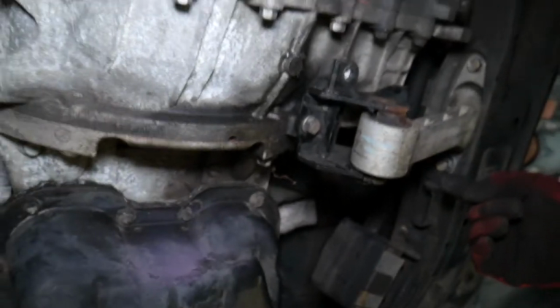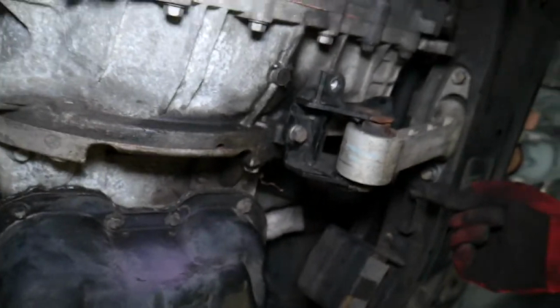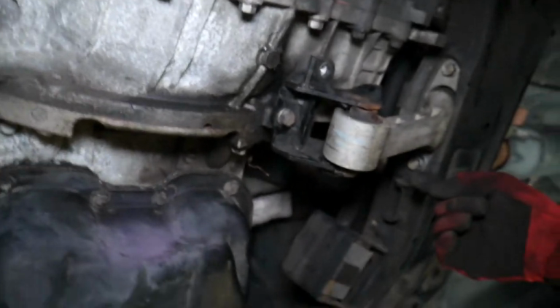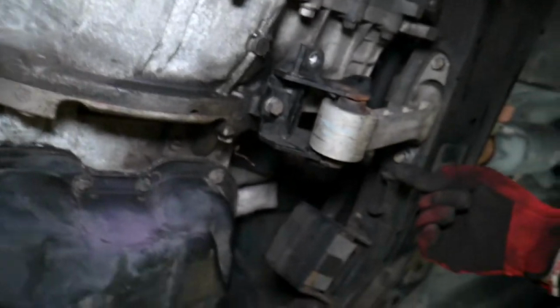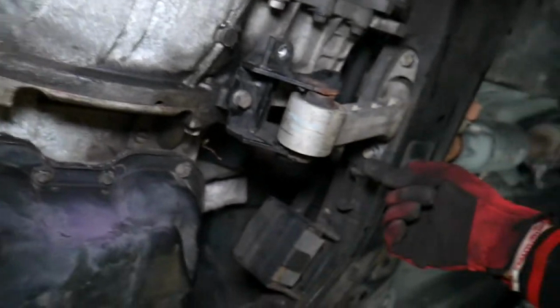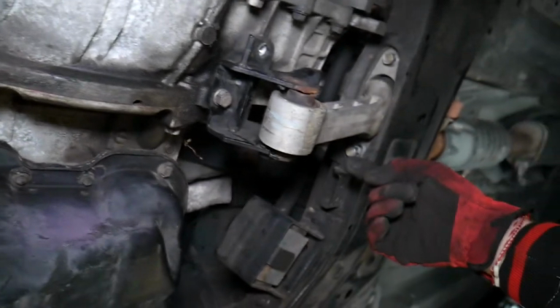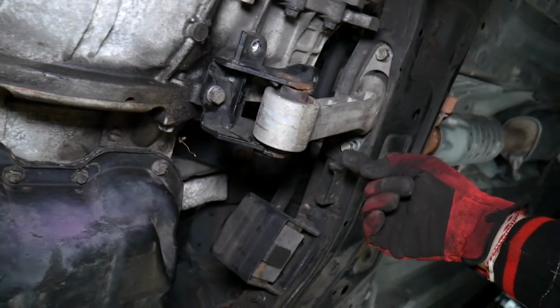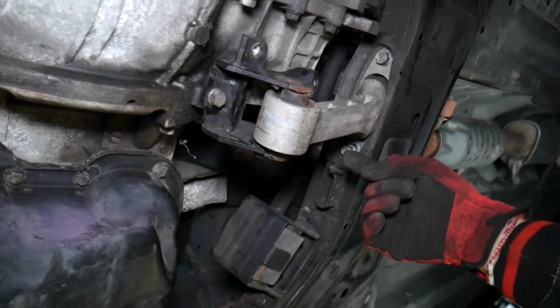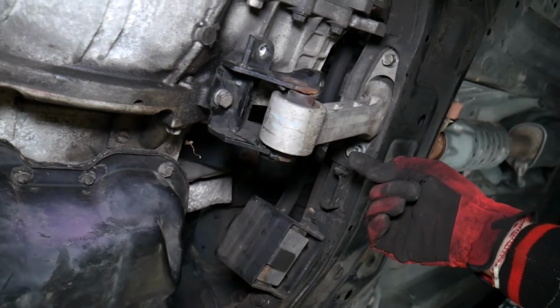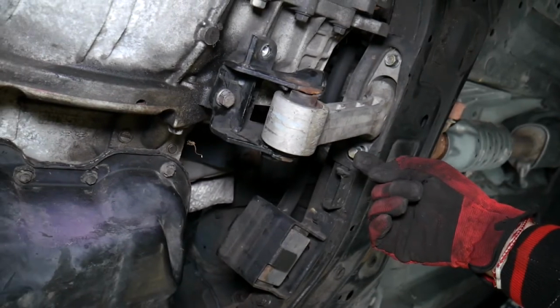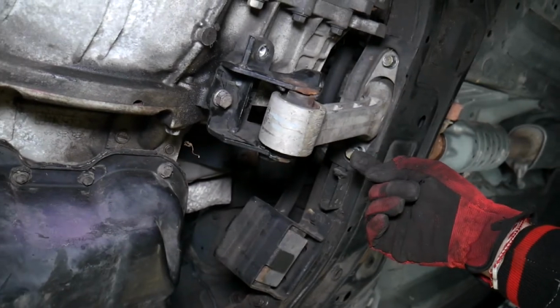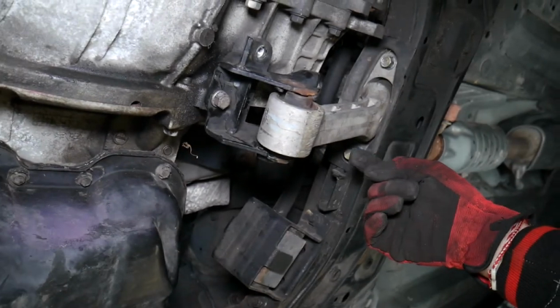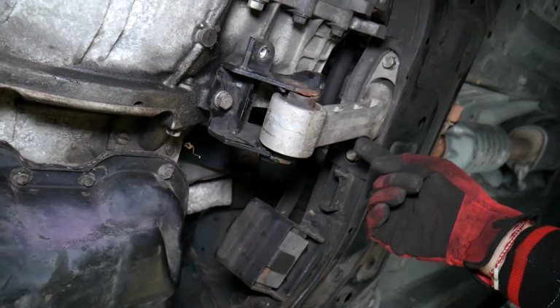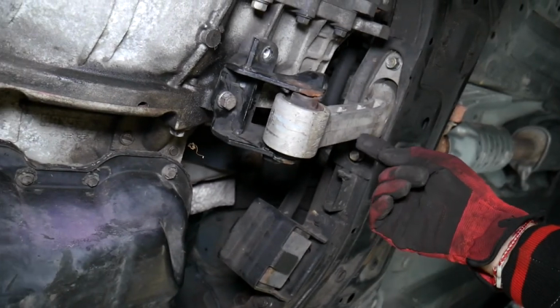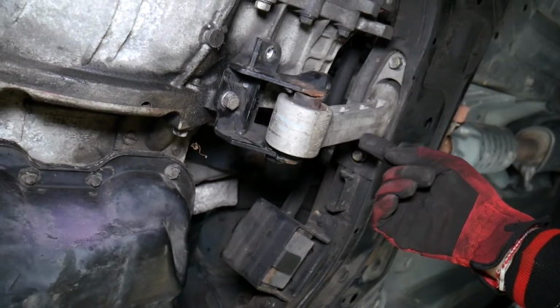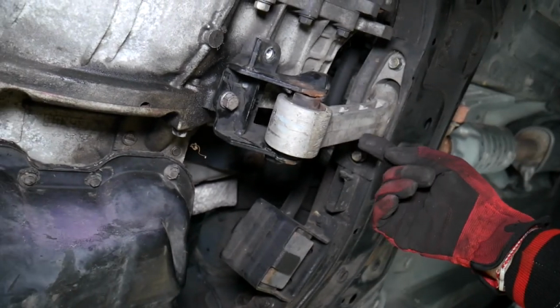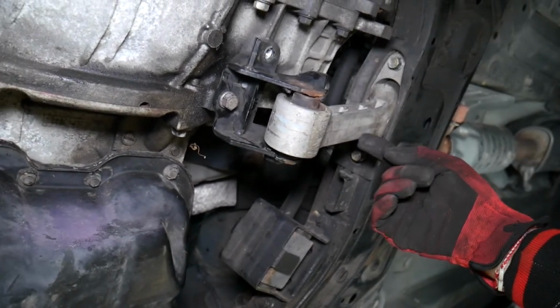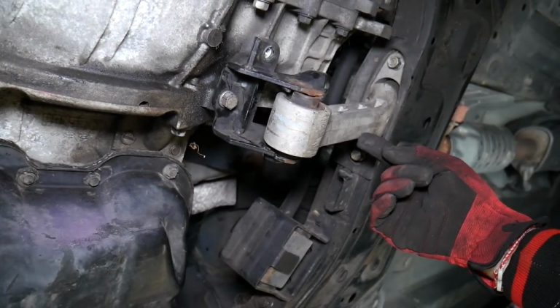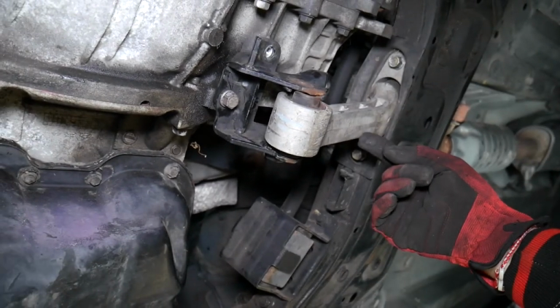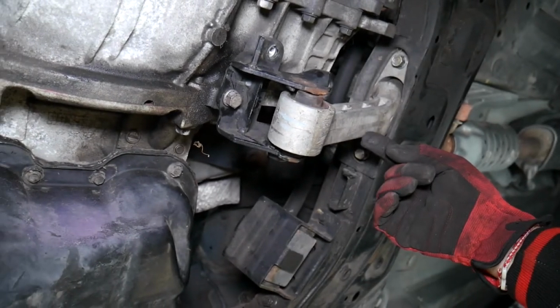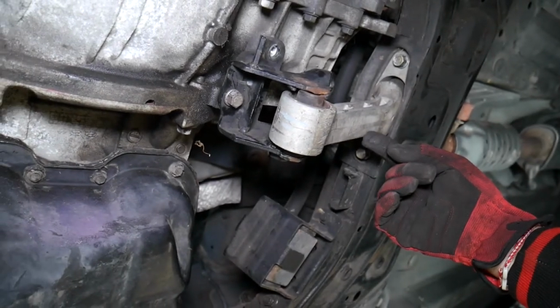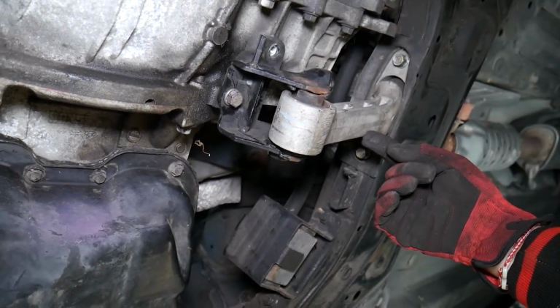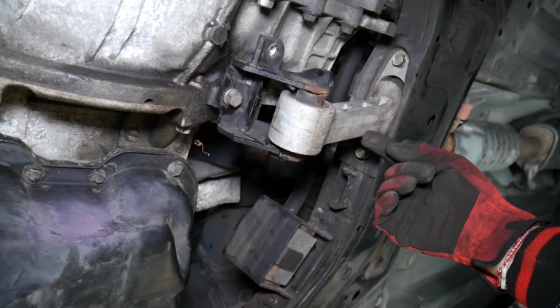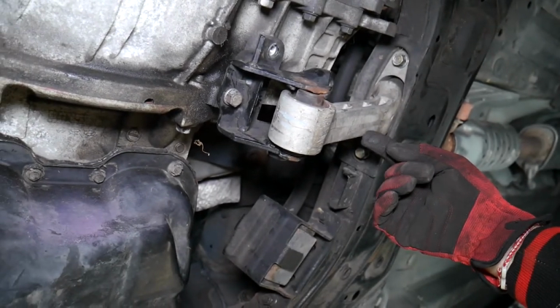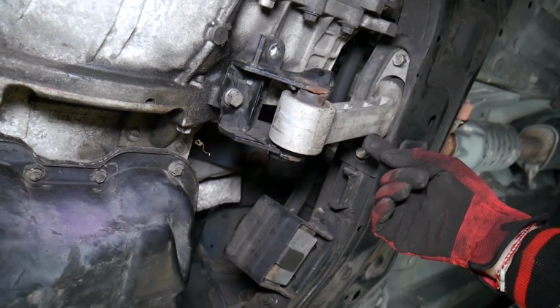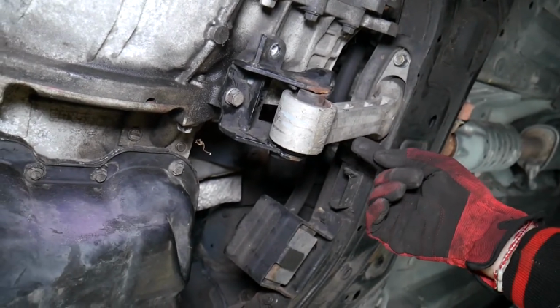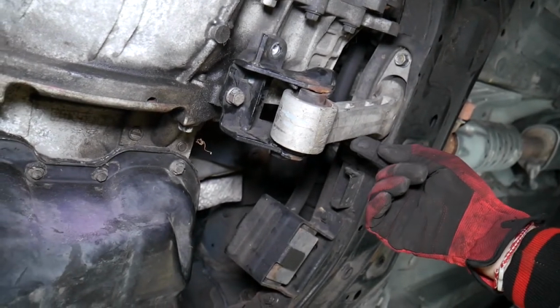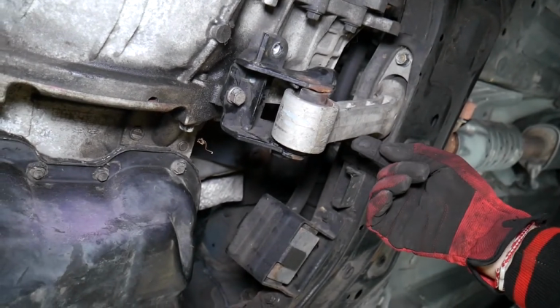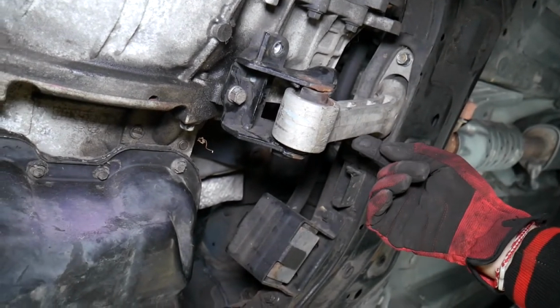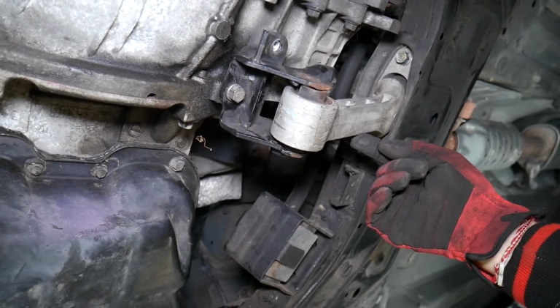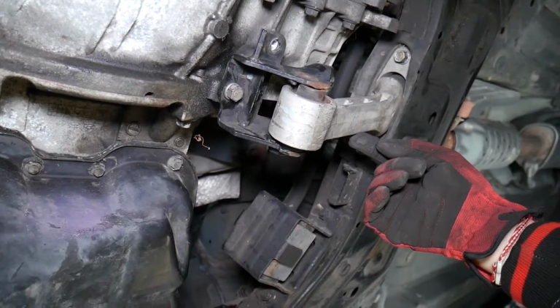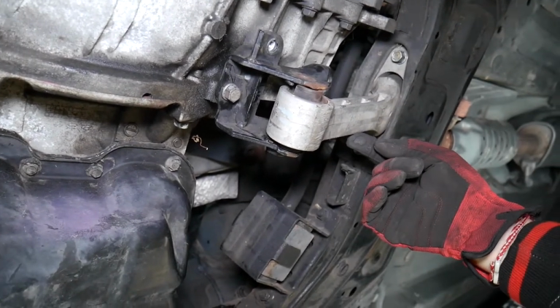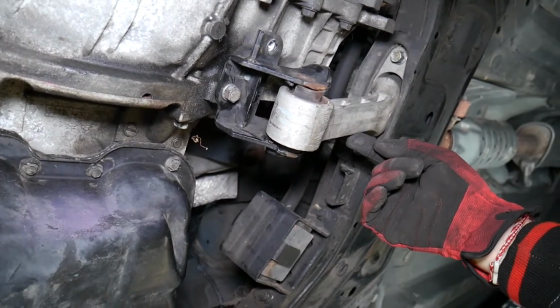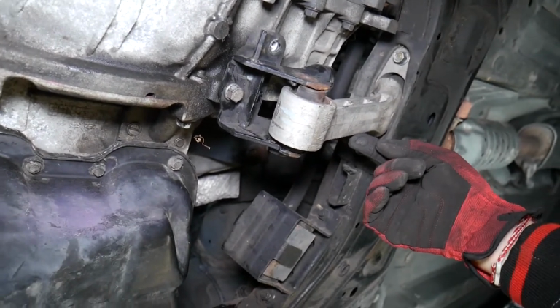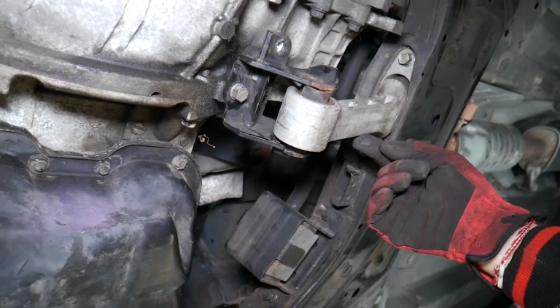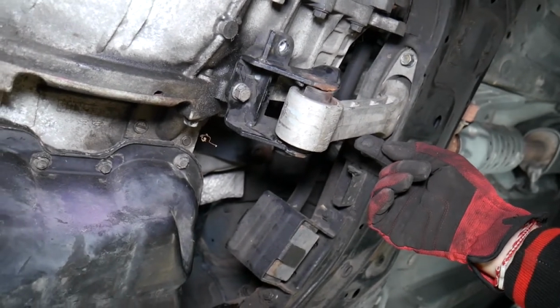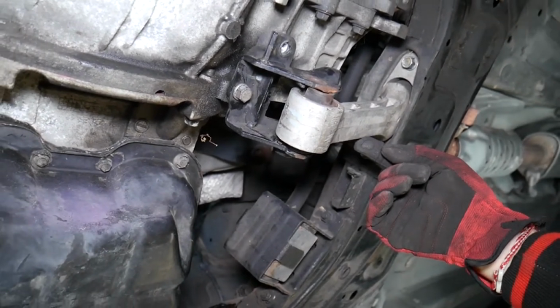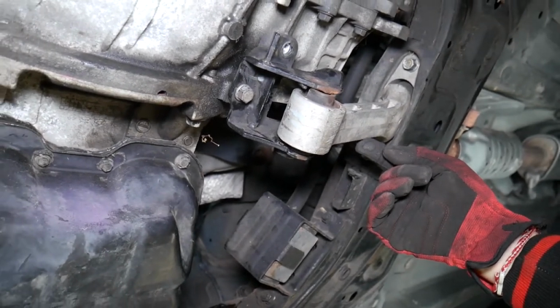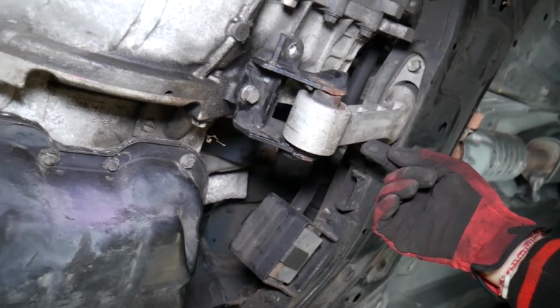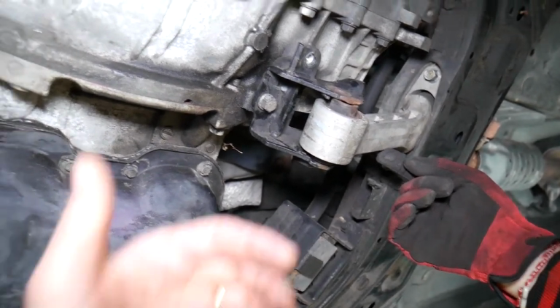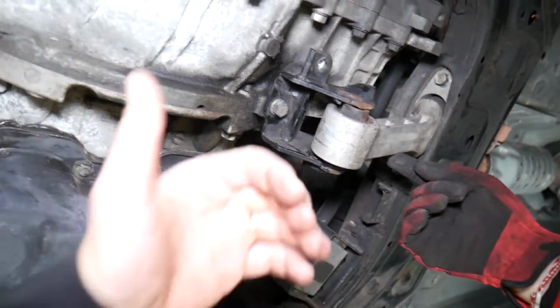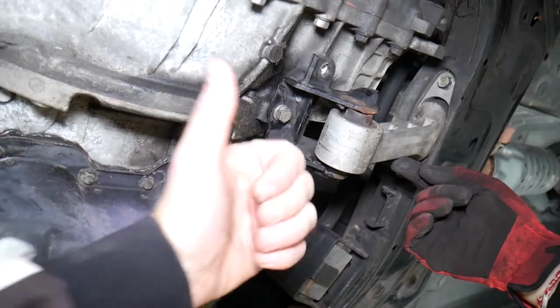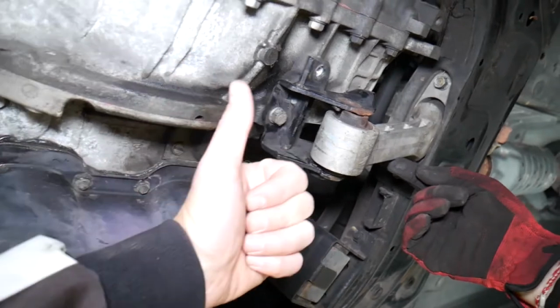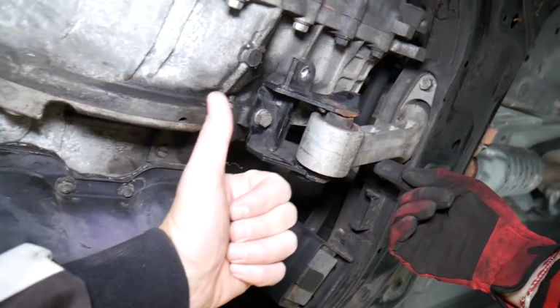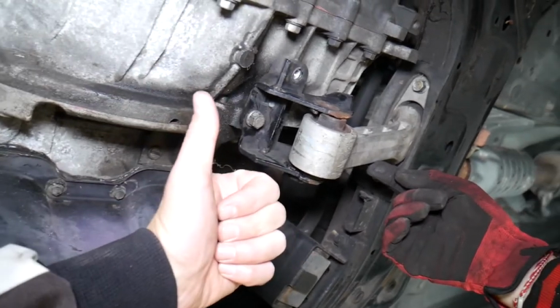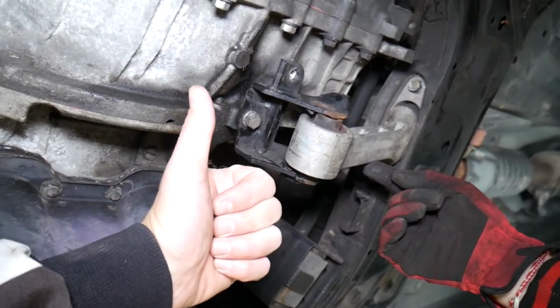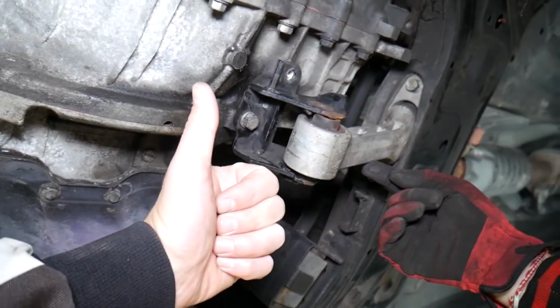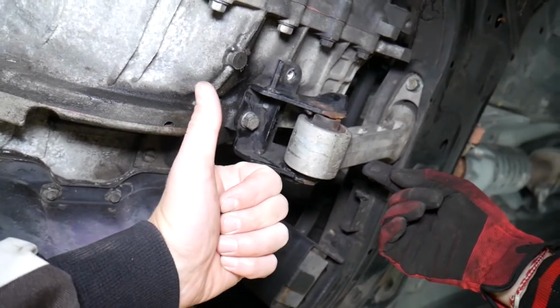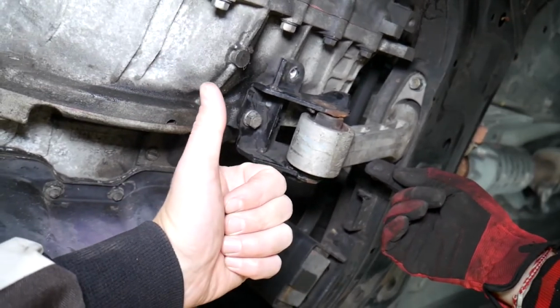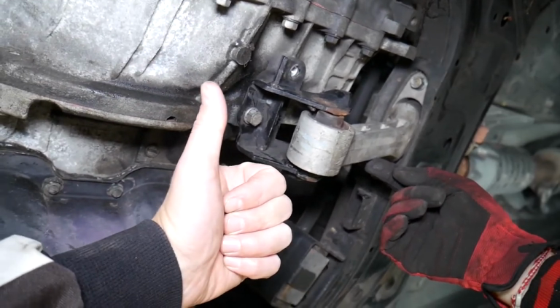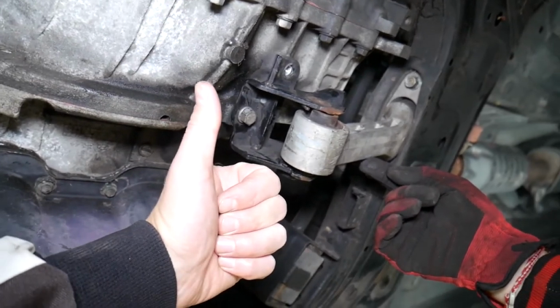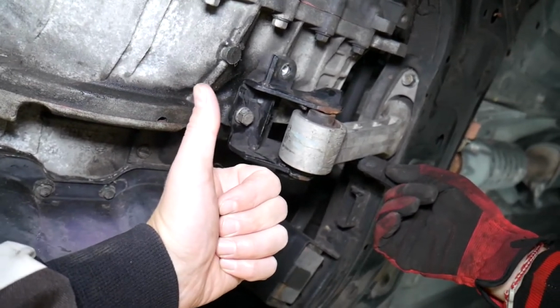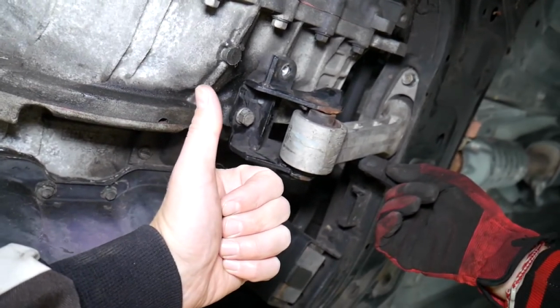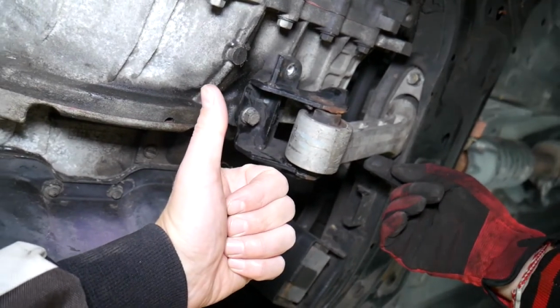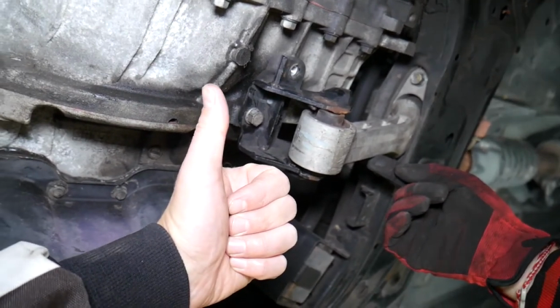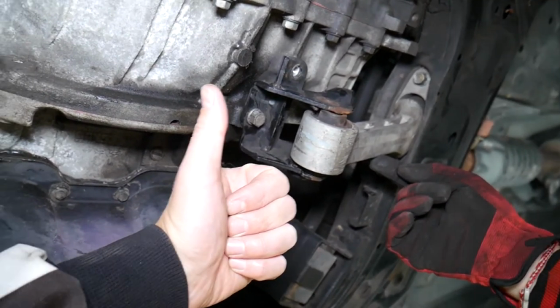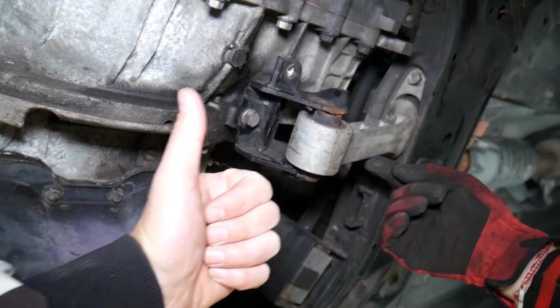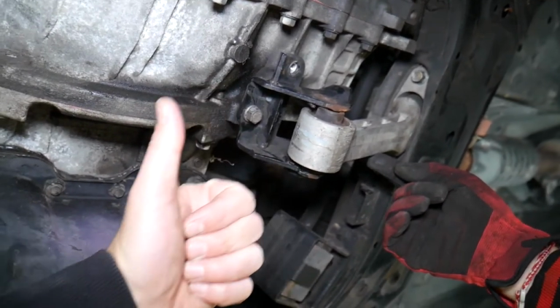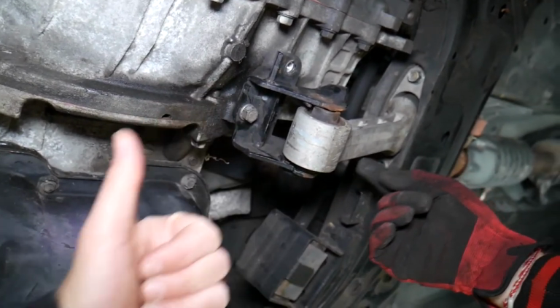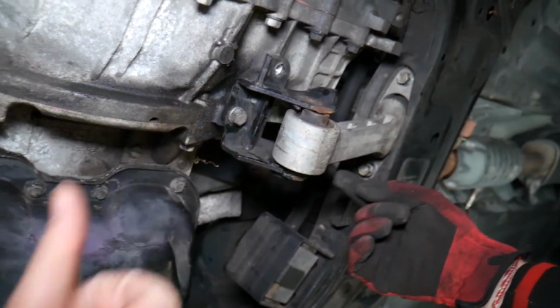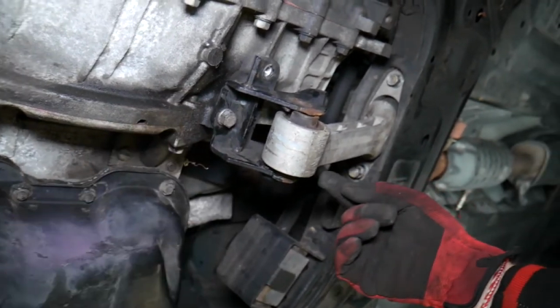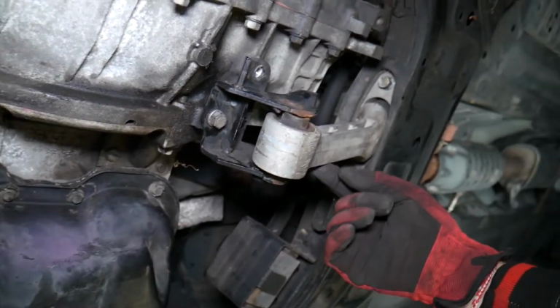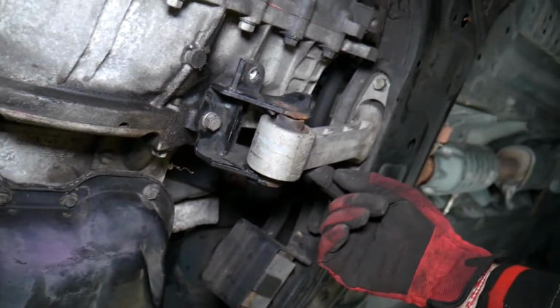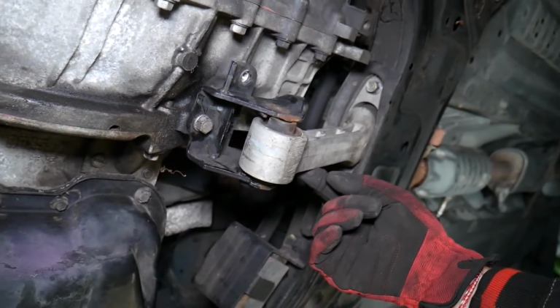So things to check: first the torque strut mount, then the passenger side engine mount, and the last one to fail is usually the transmission mount. If you want to see videos on how to replace each one of those, they're on our channel. Hopefully this video was helpful. Thank you for watching and see you next time.